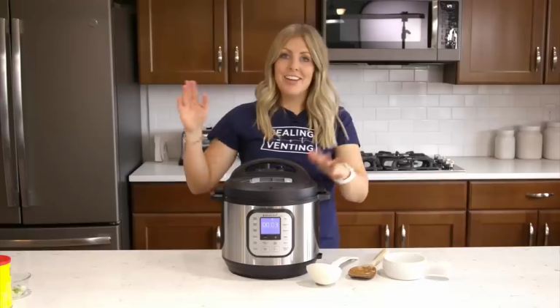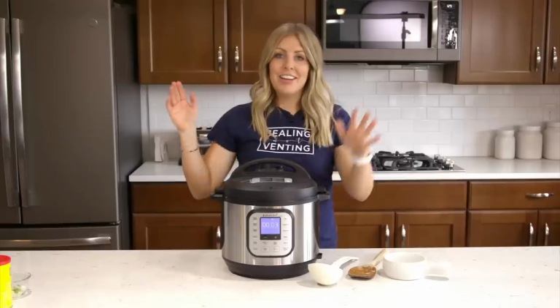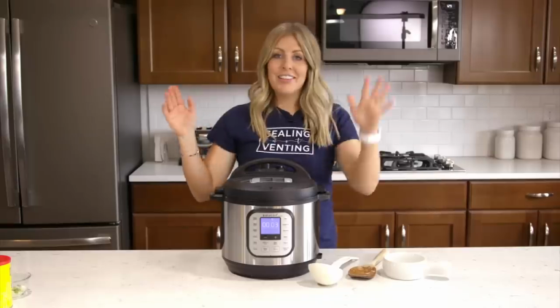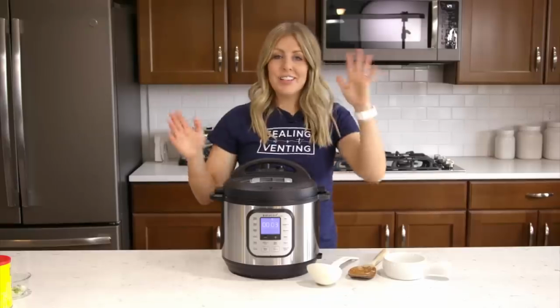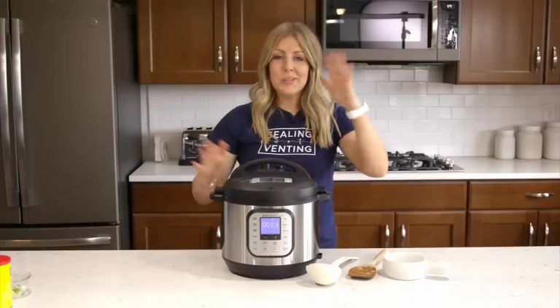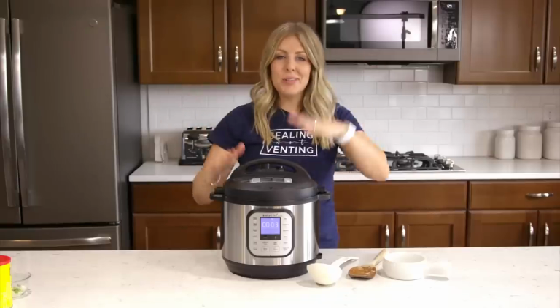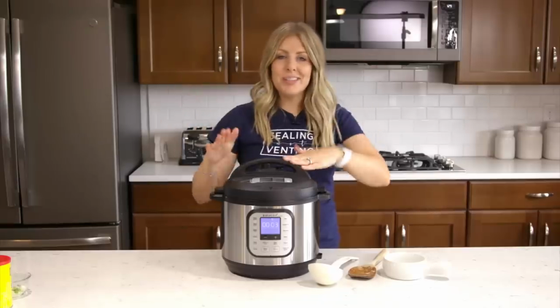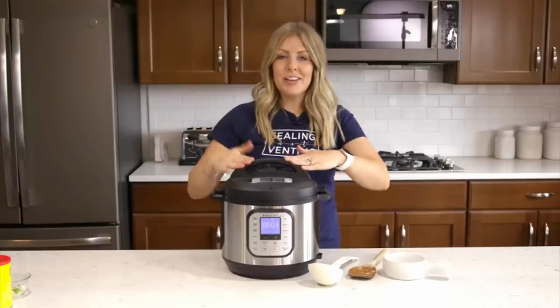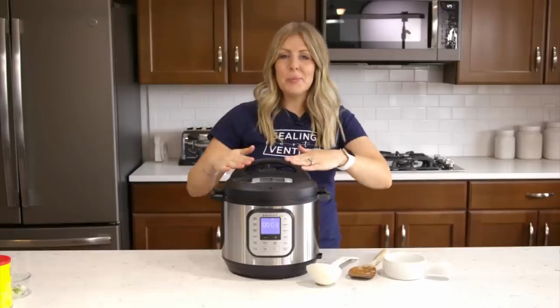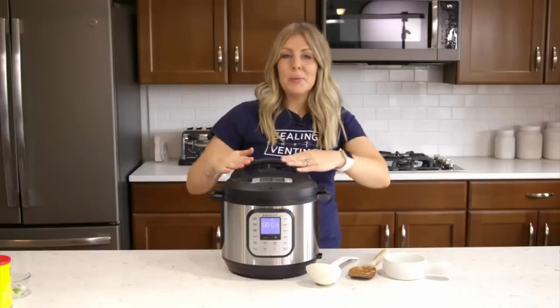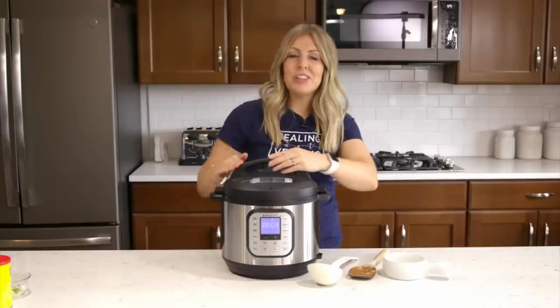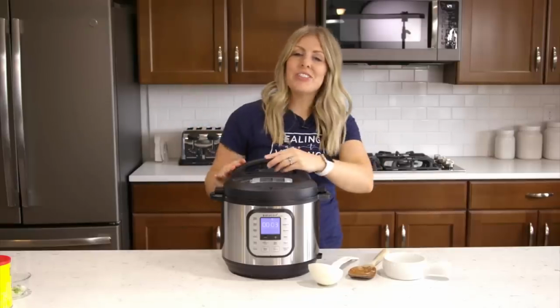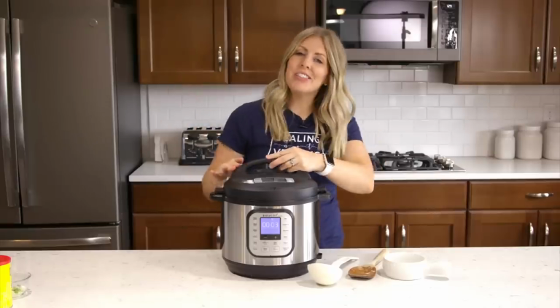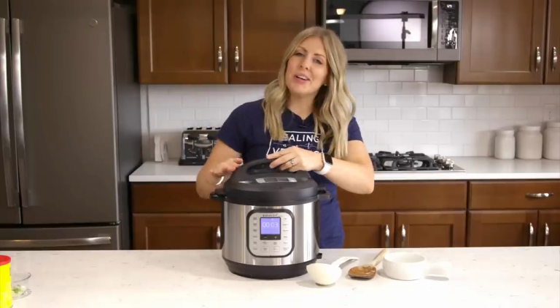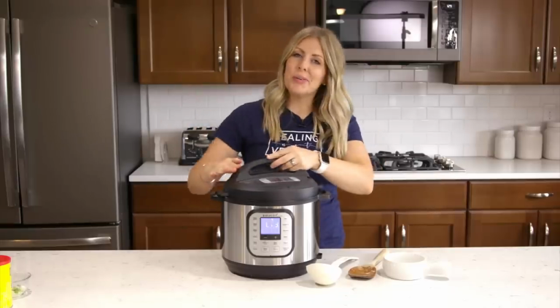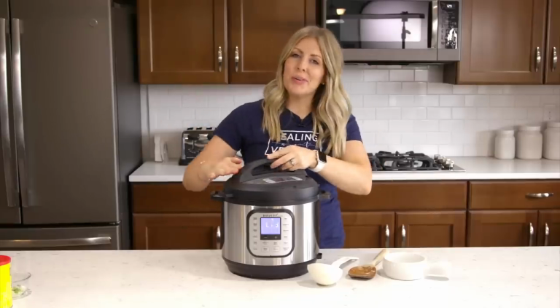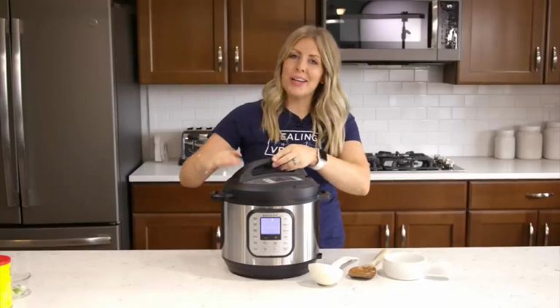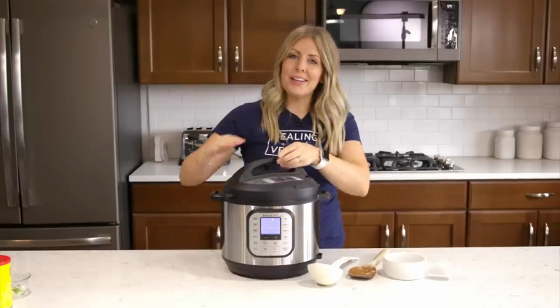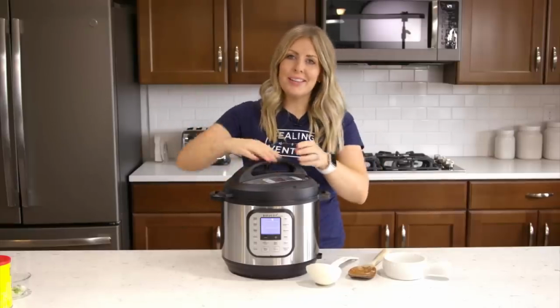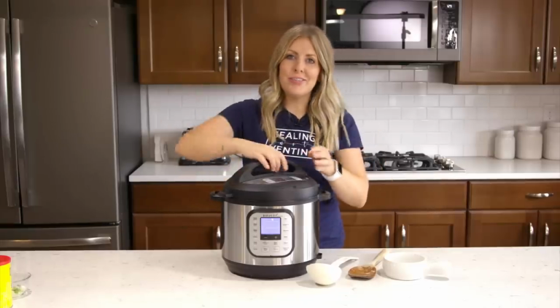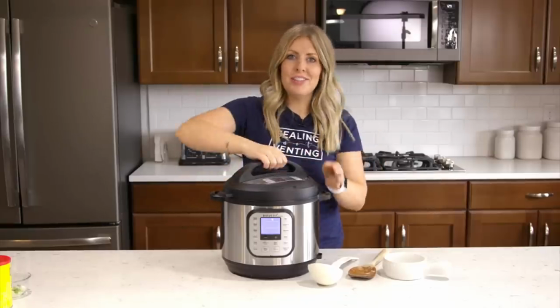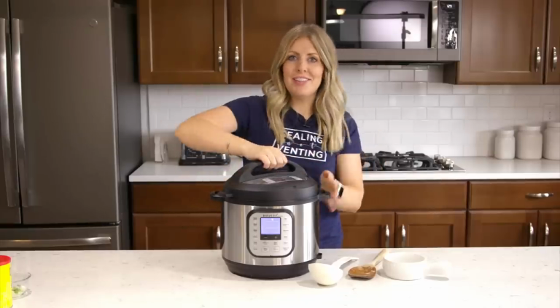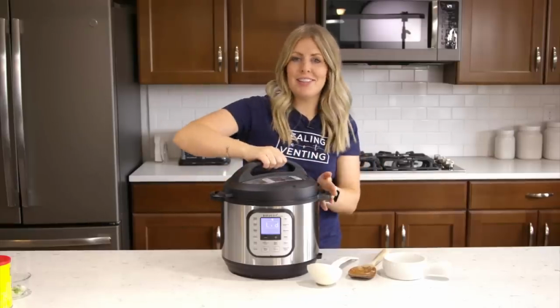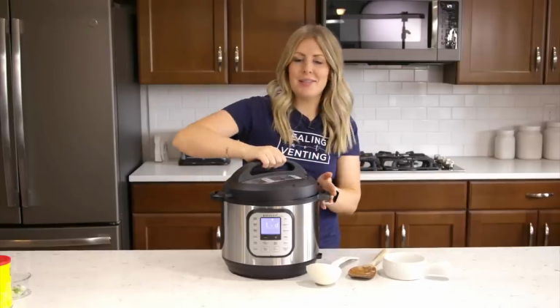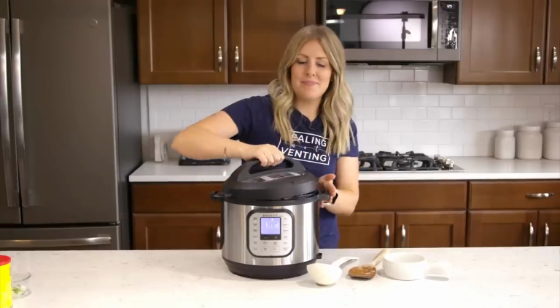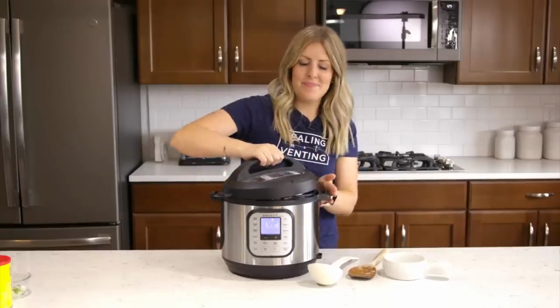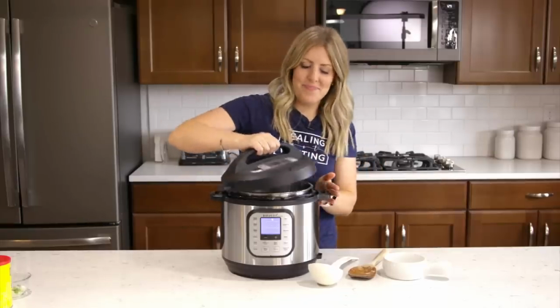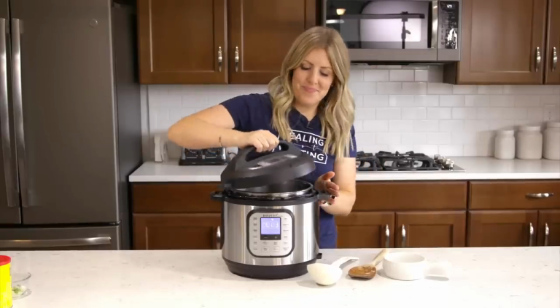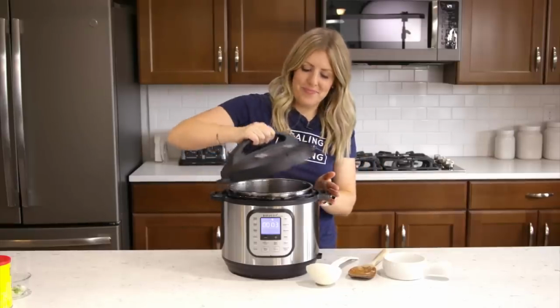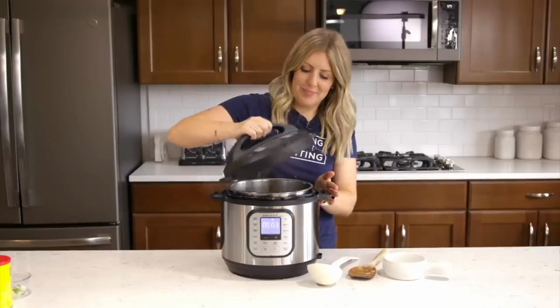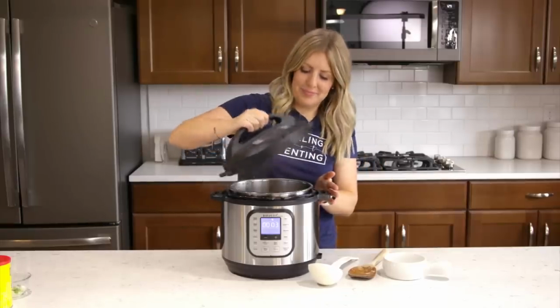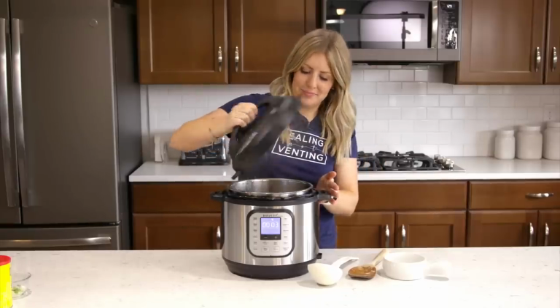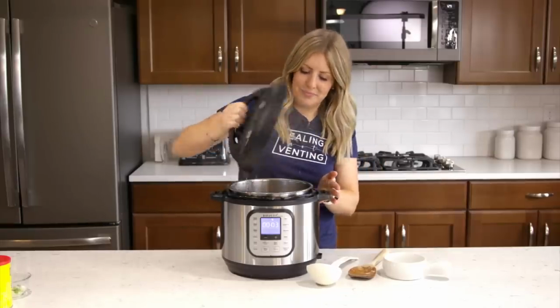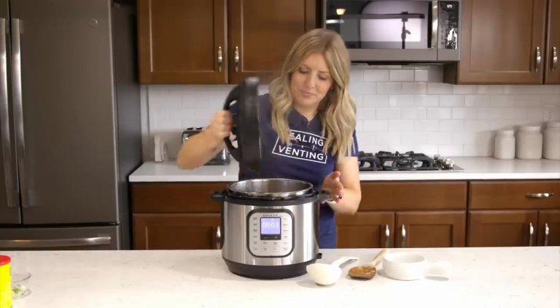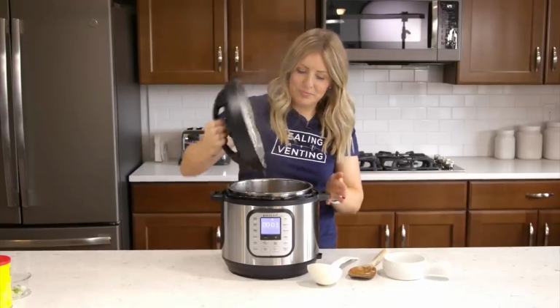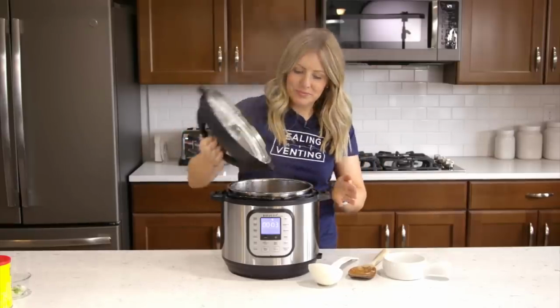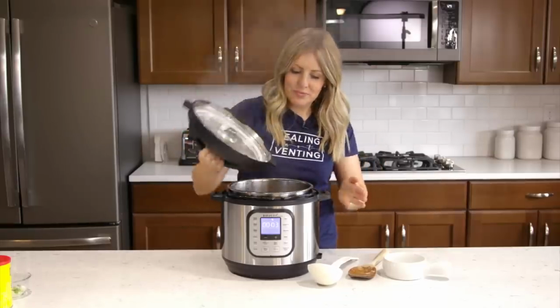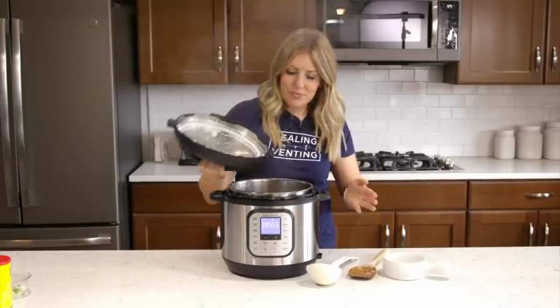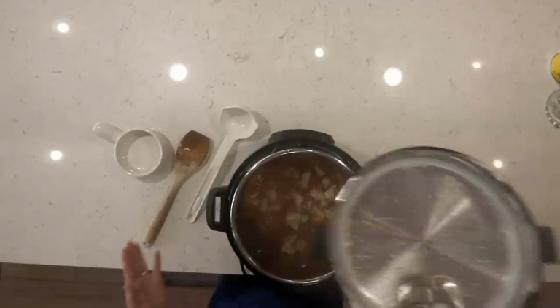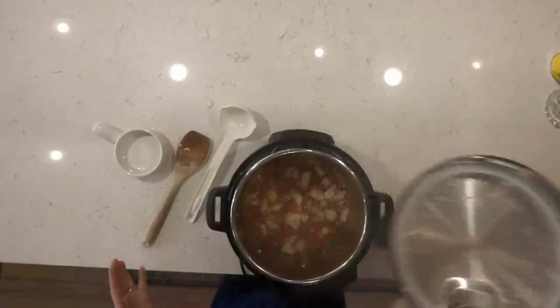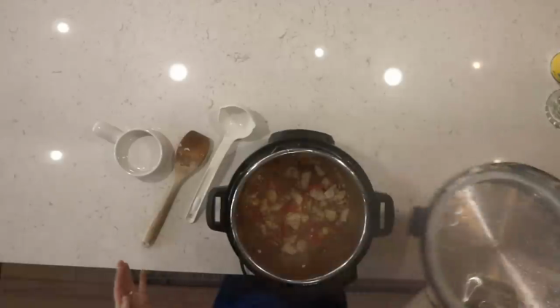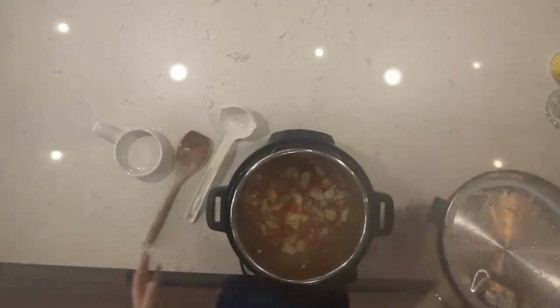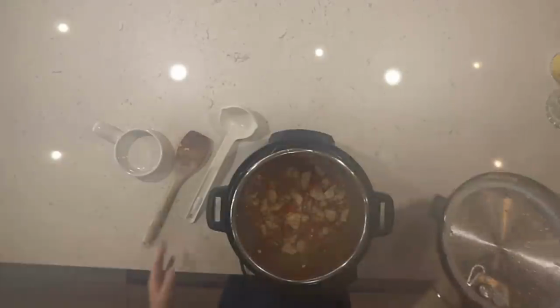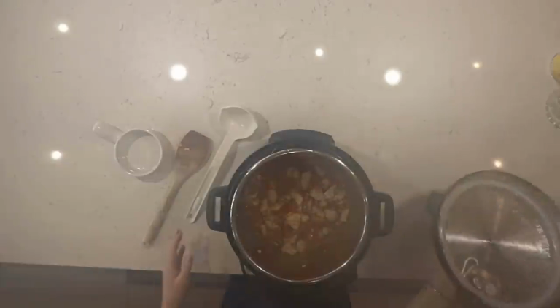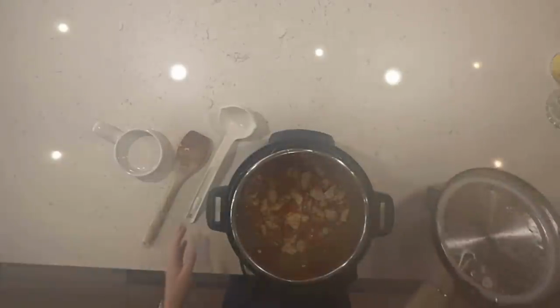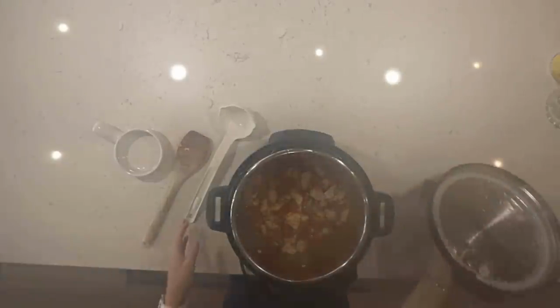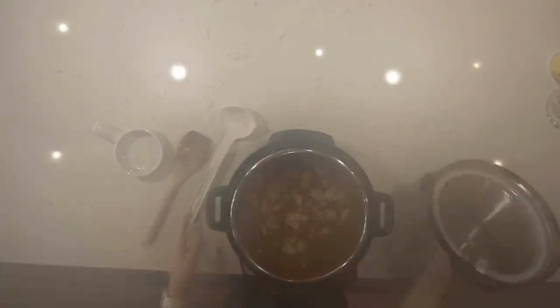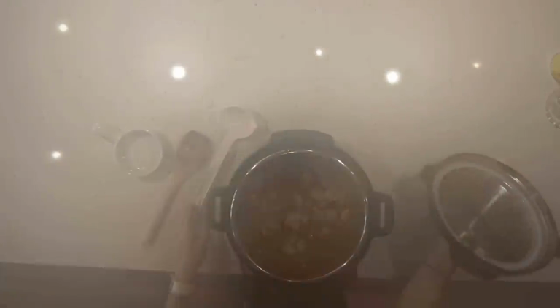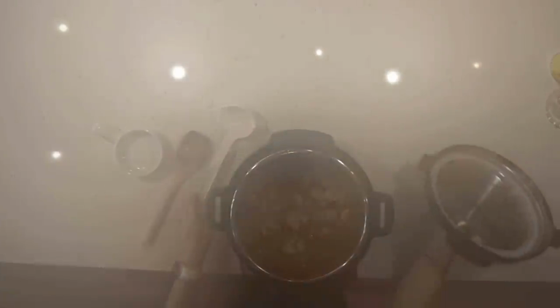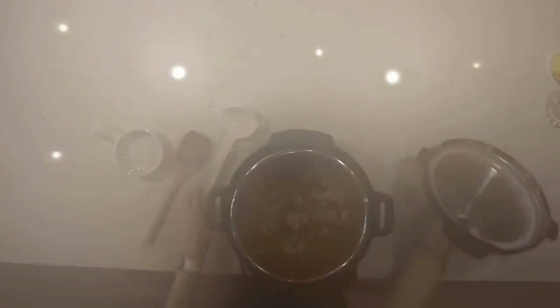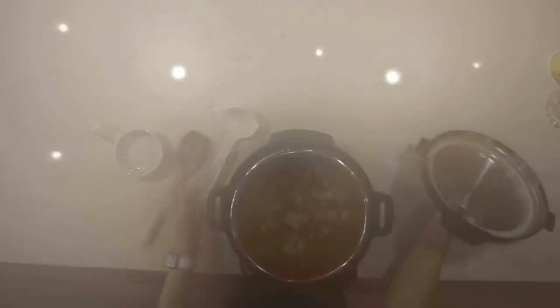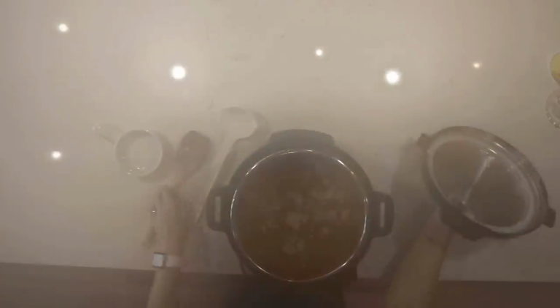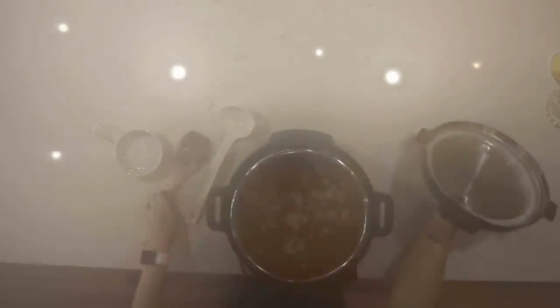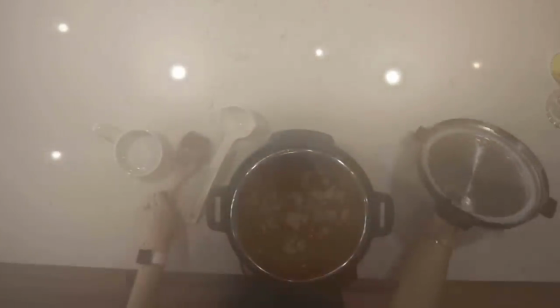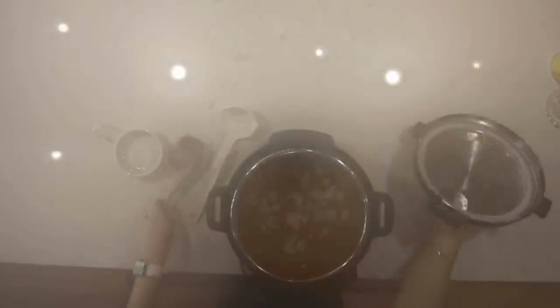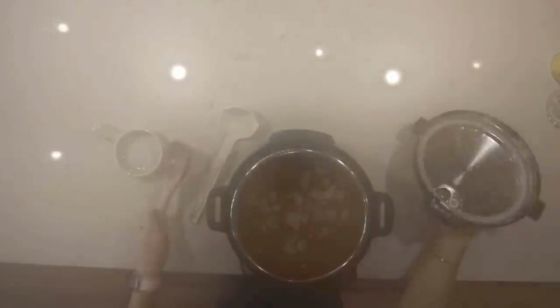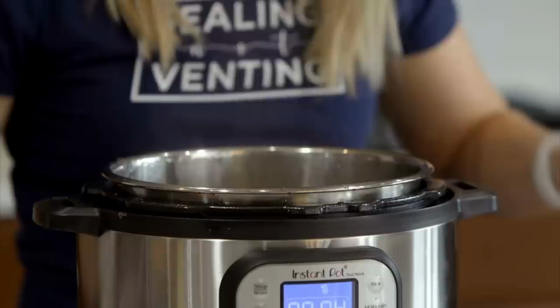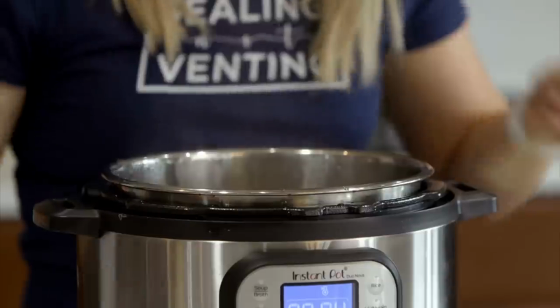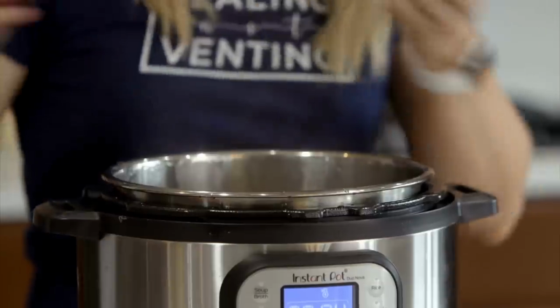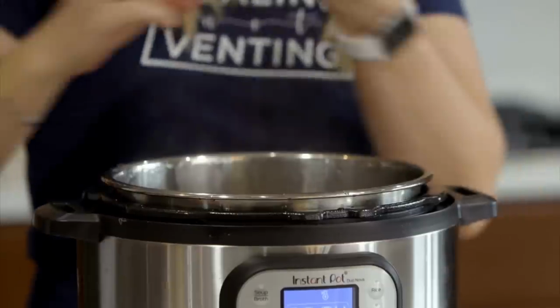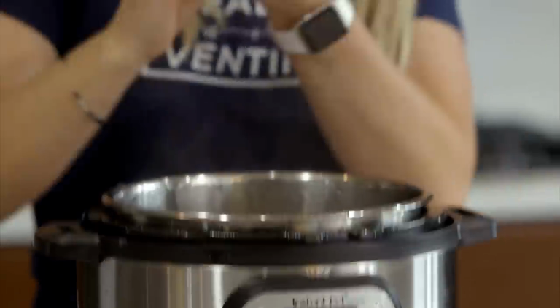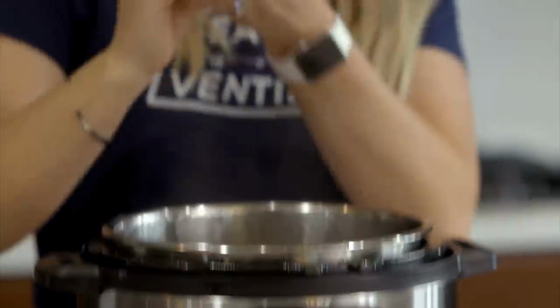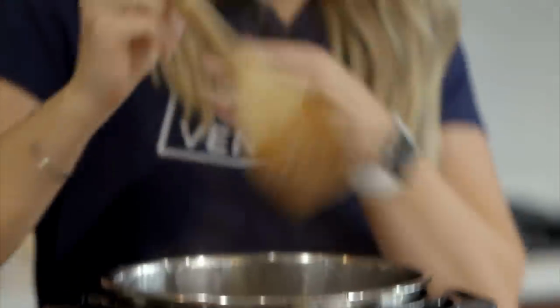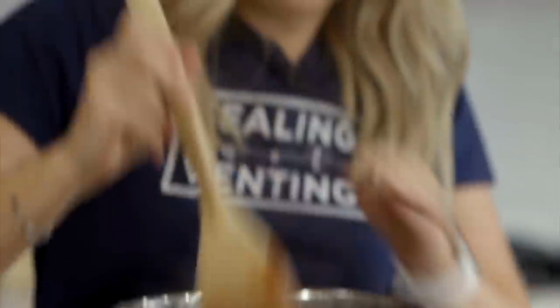When the timer is up, go ahead and turn the little knob to venting to release the pressure, or press the button if you have a newer Instant Pot. Once all the pressure is out, go ahead and lift the lid up. It smells so good!